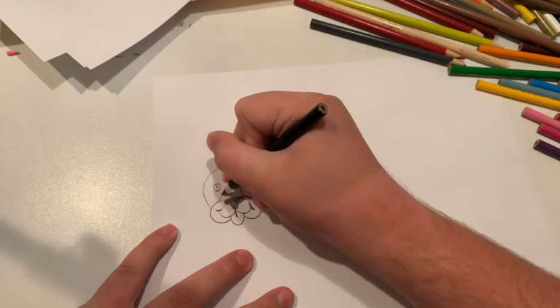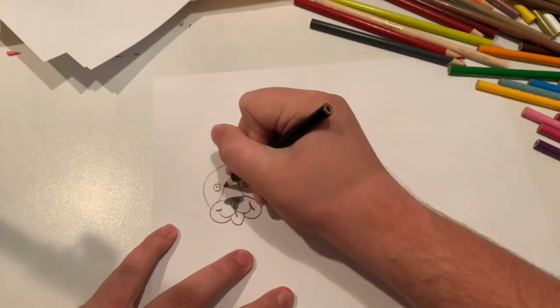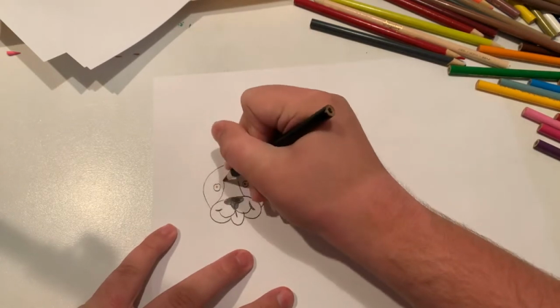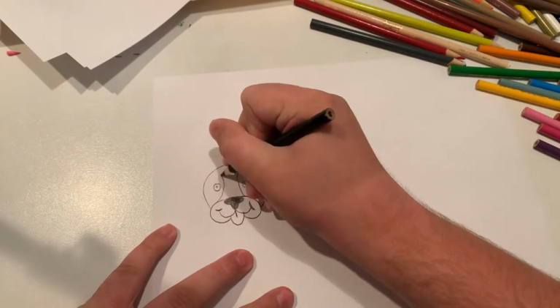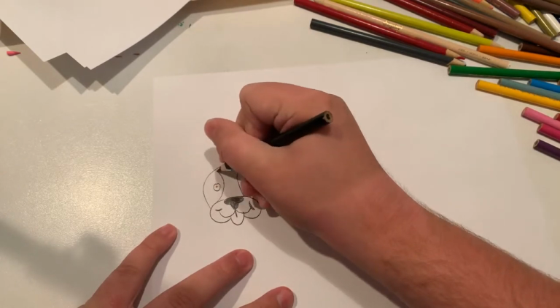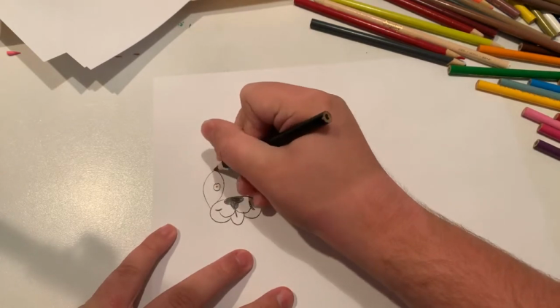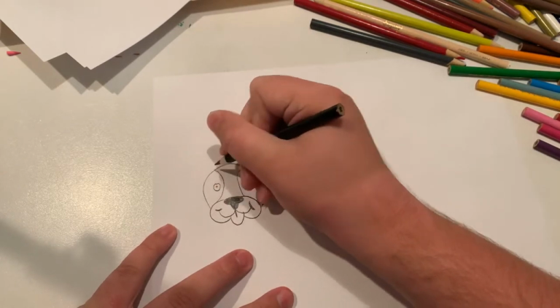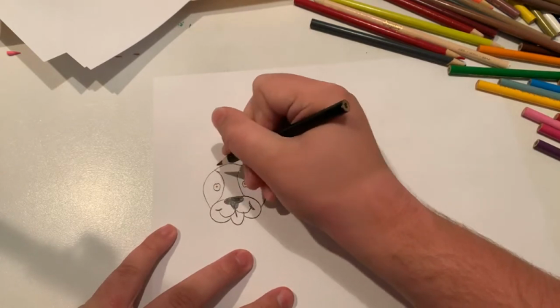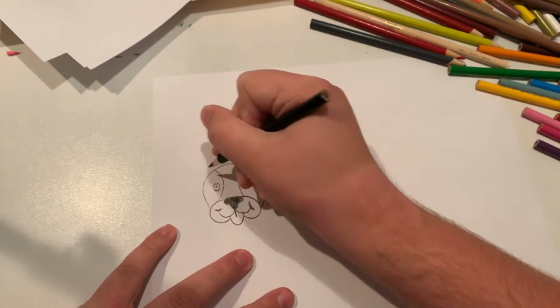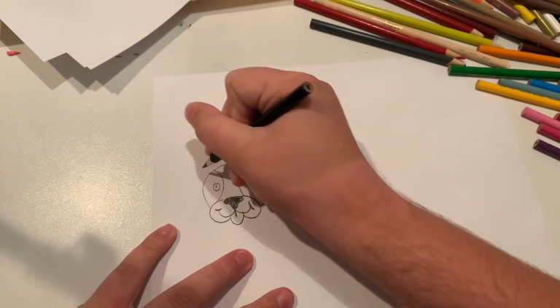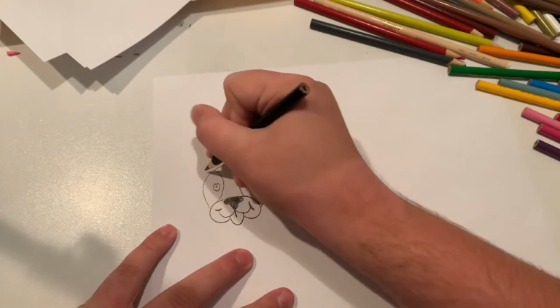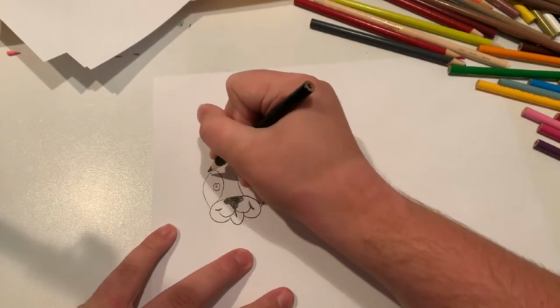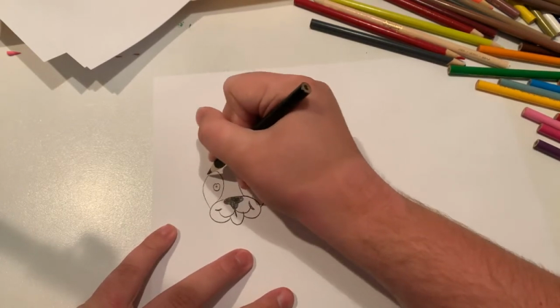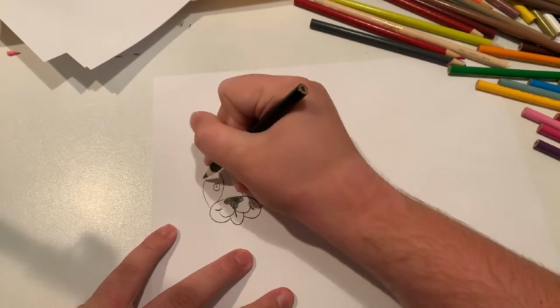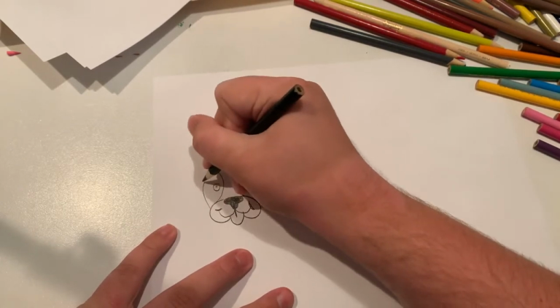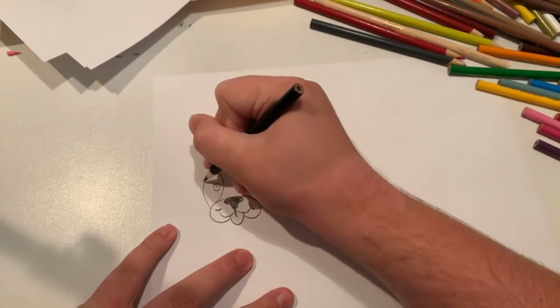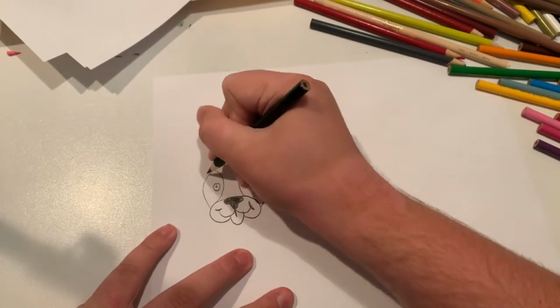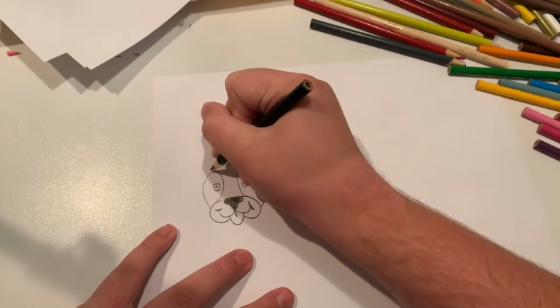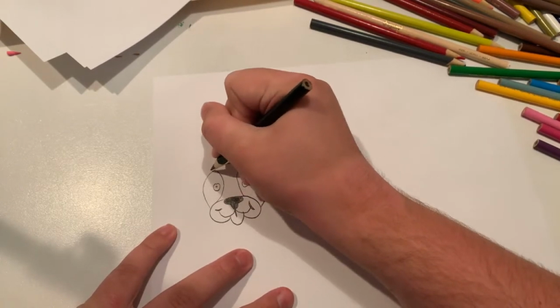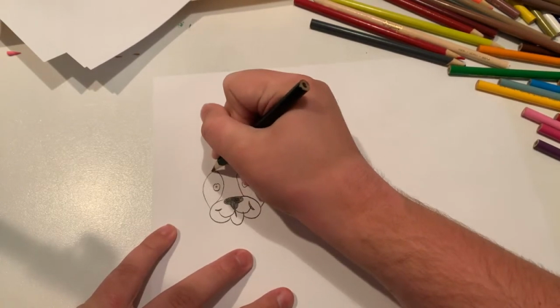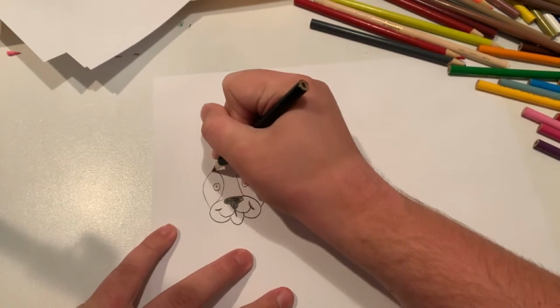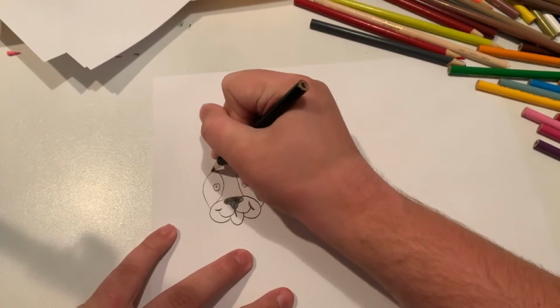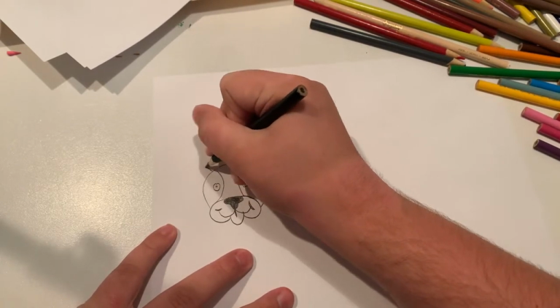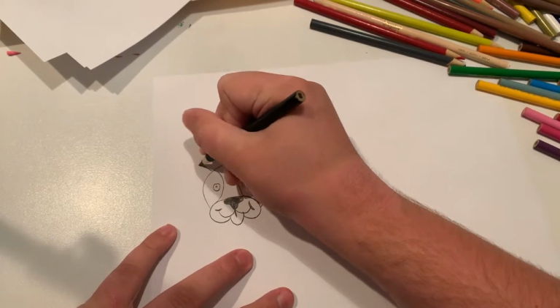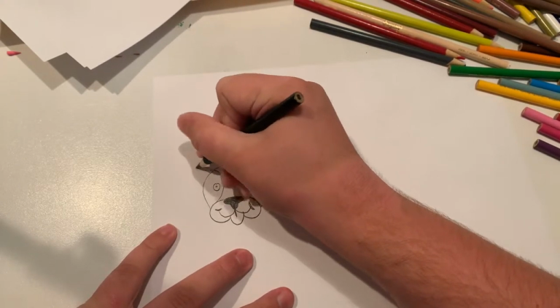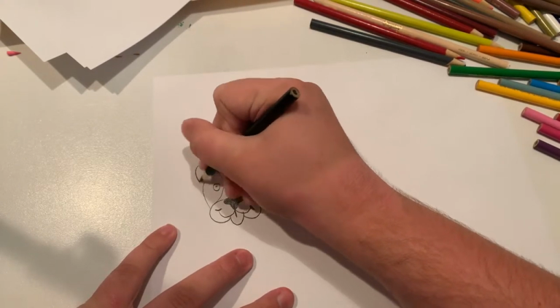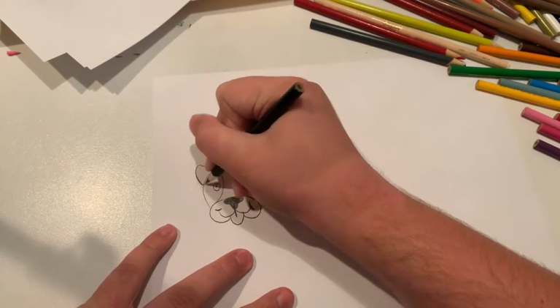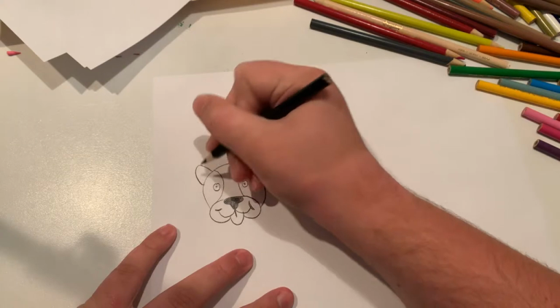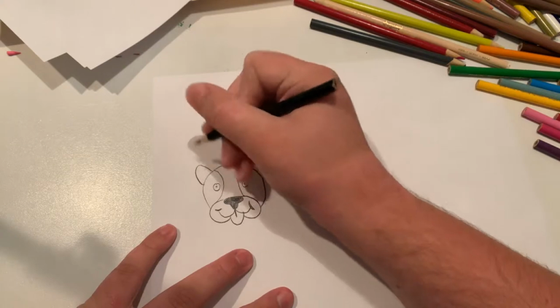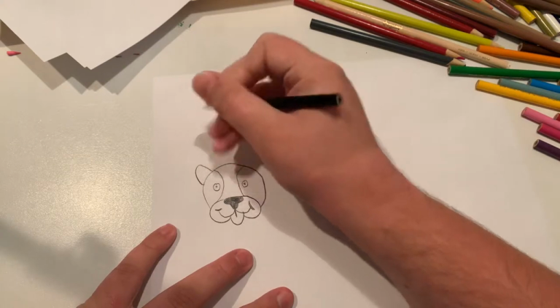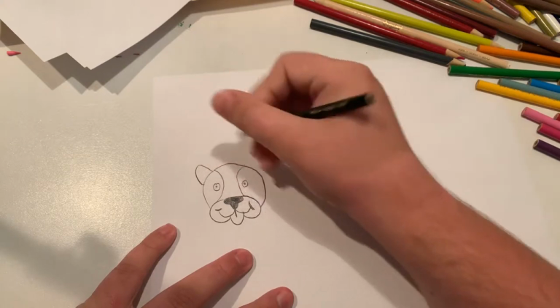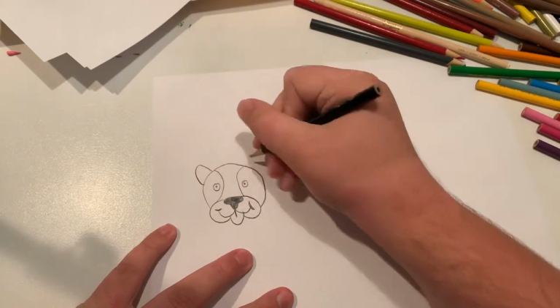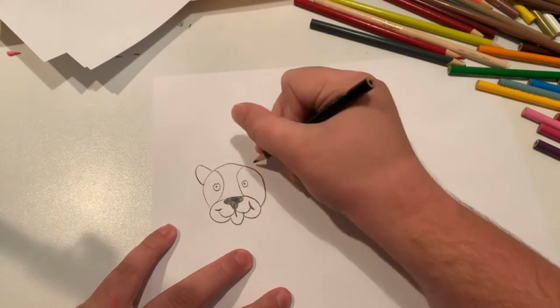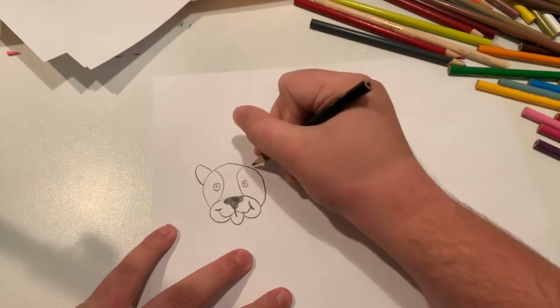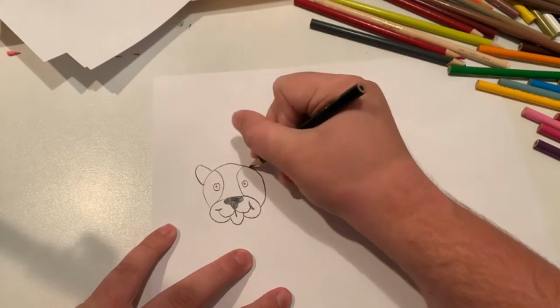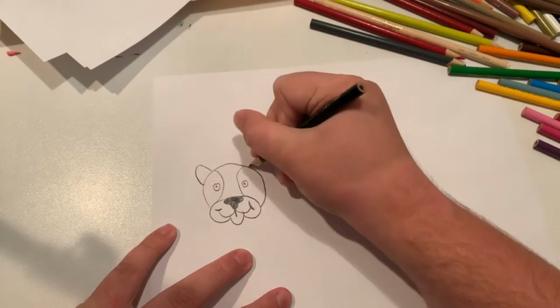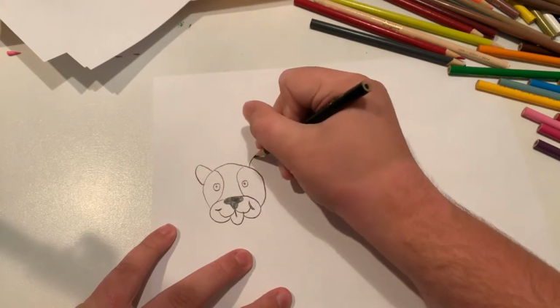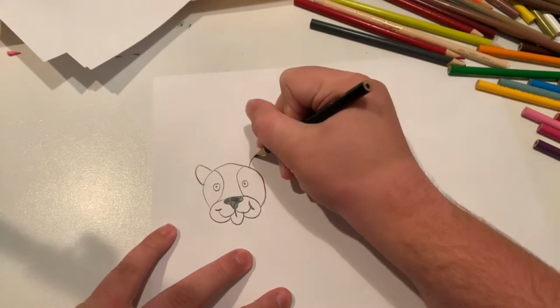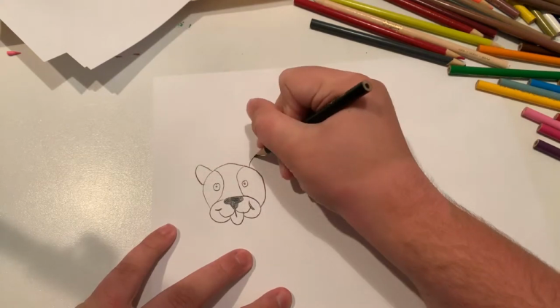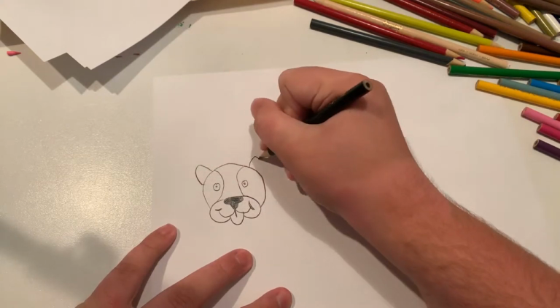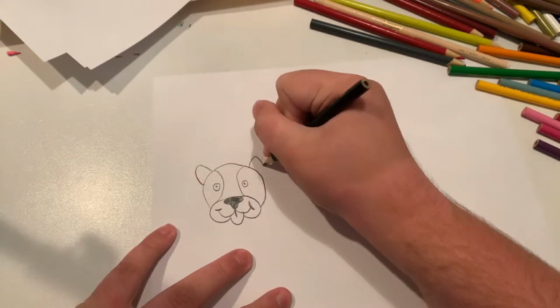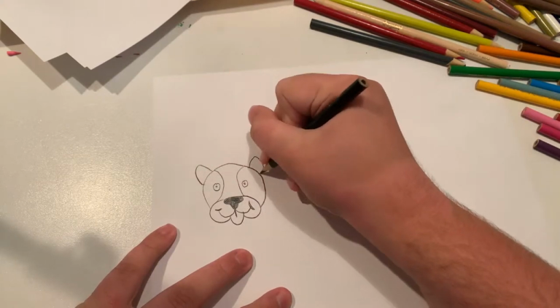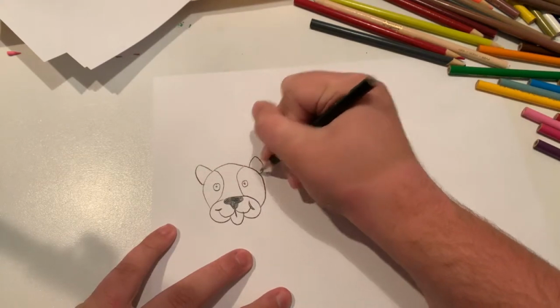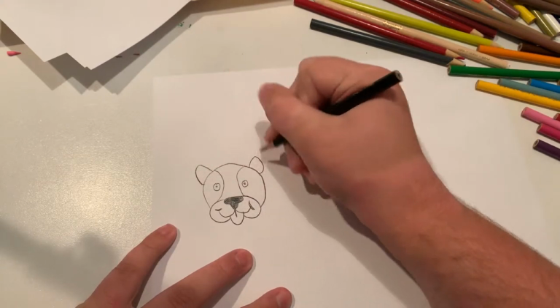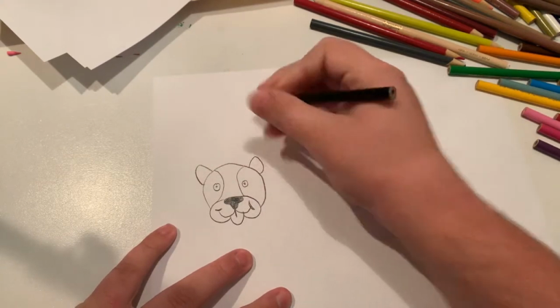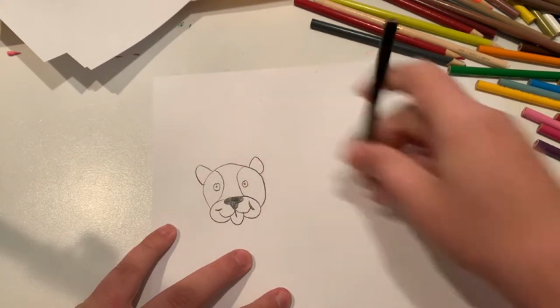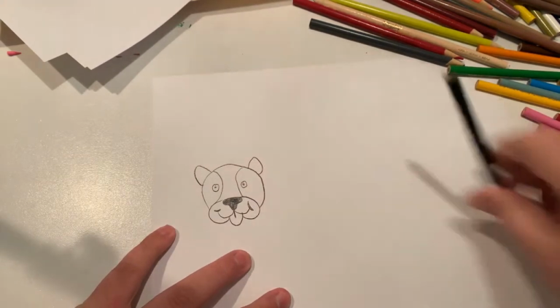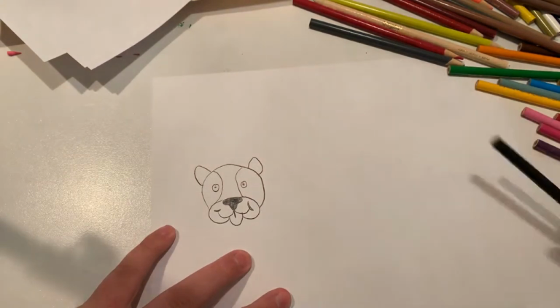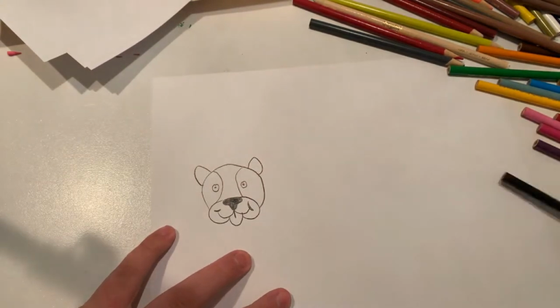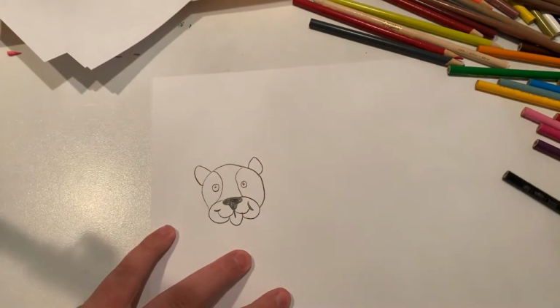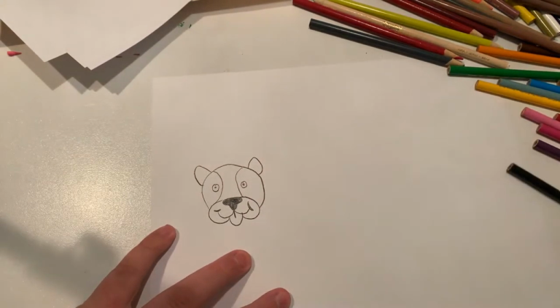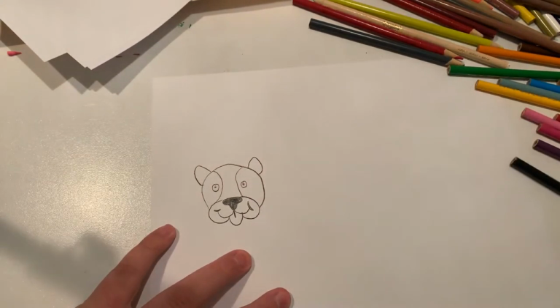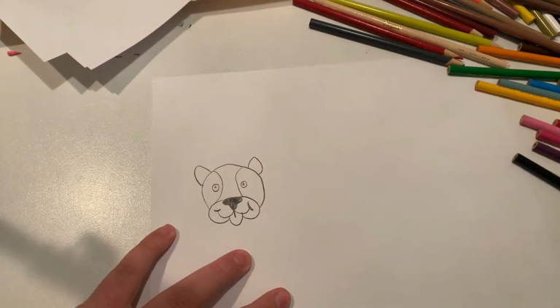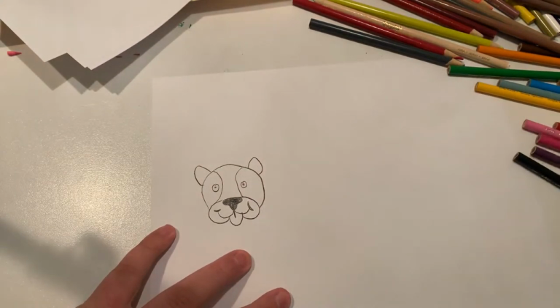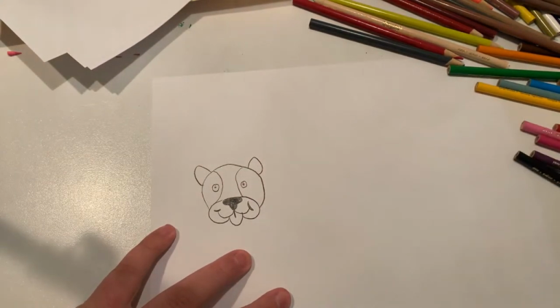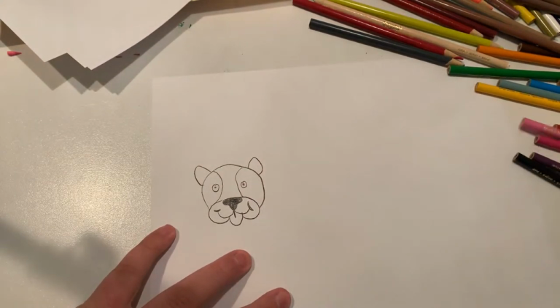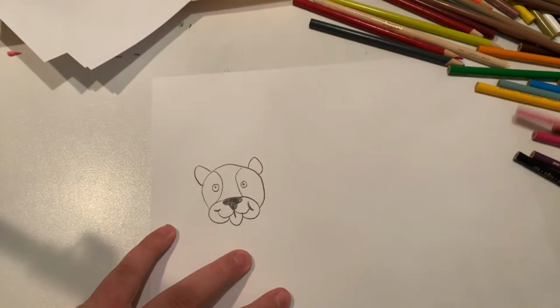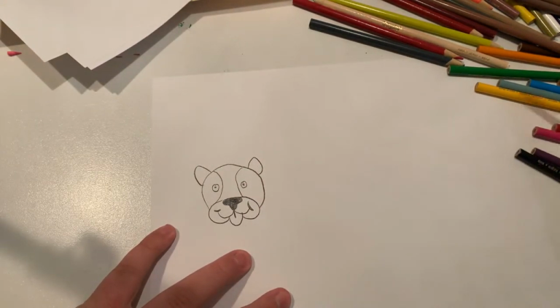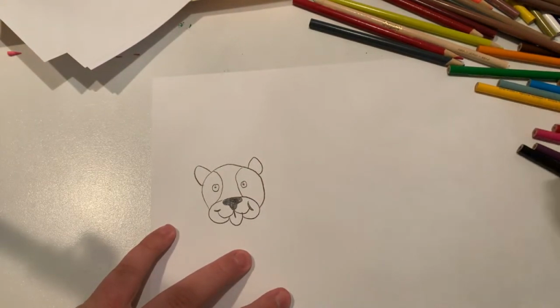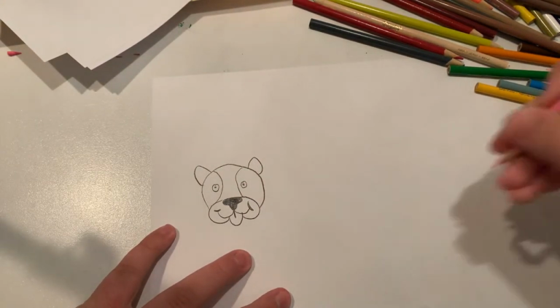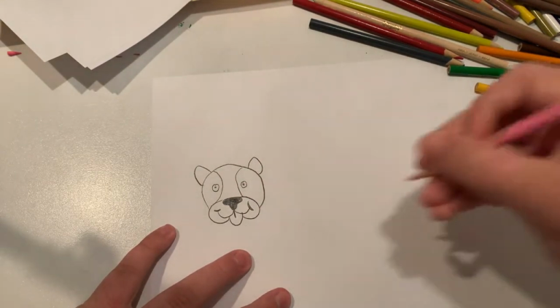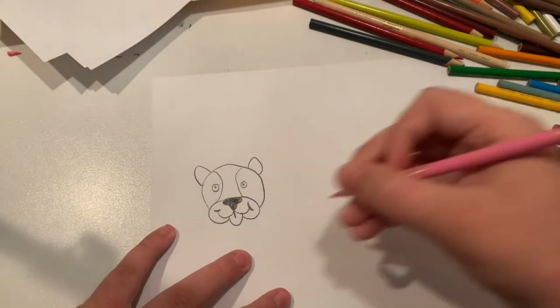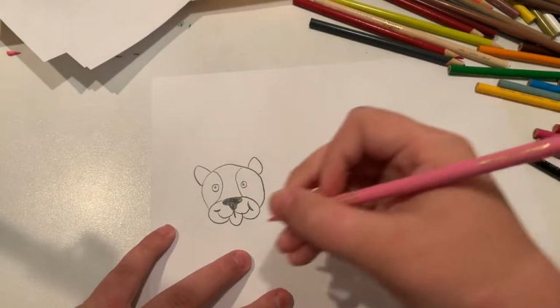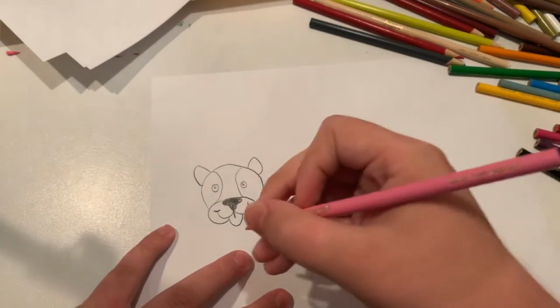Now I'm going to do the markings around the eyes. Now I'm going to do the inner ears.